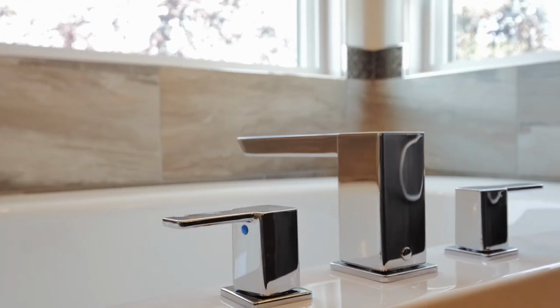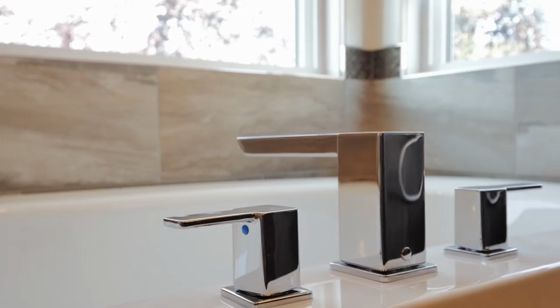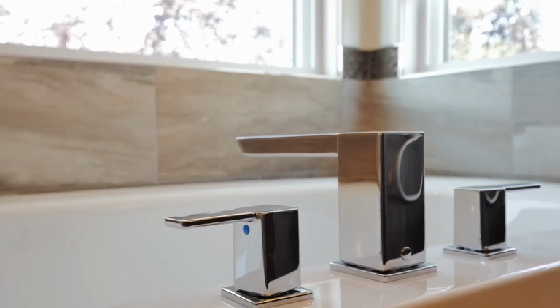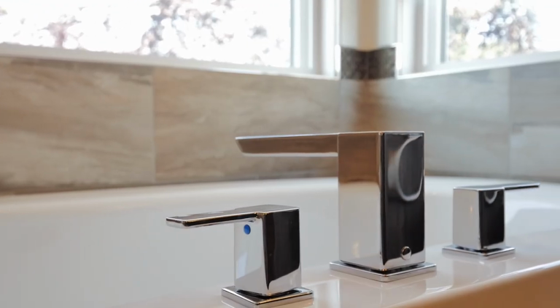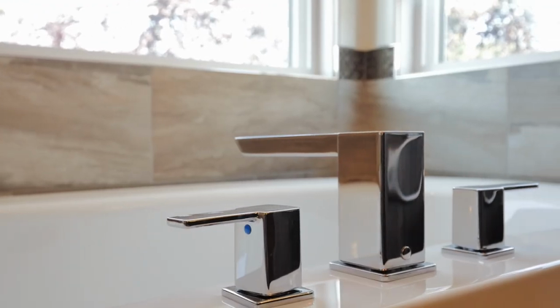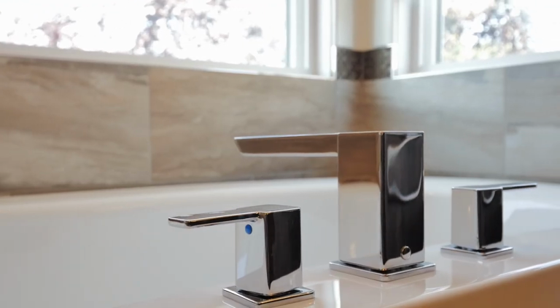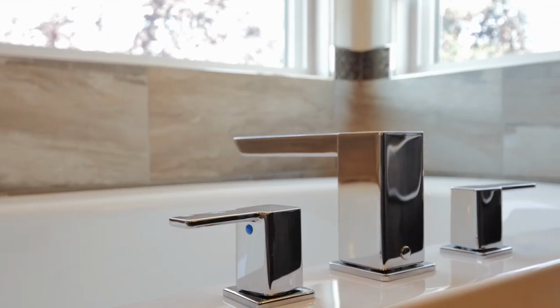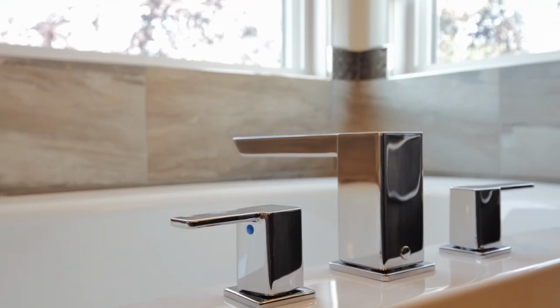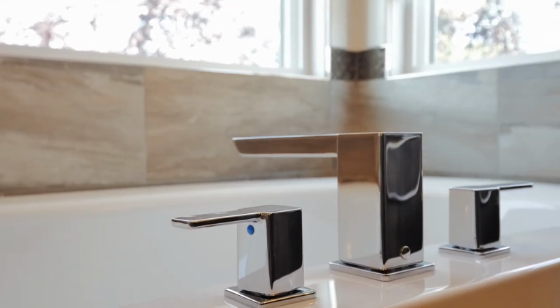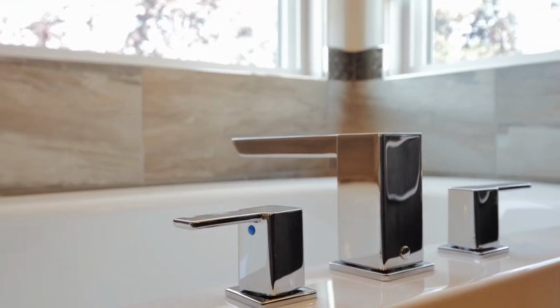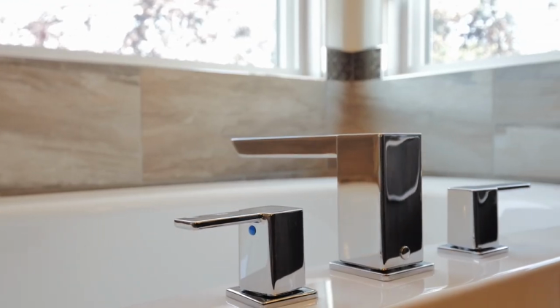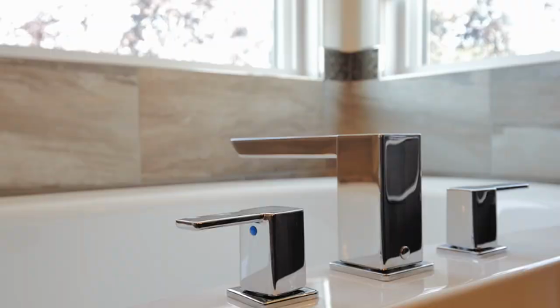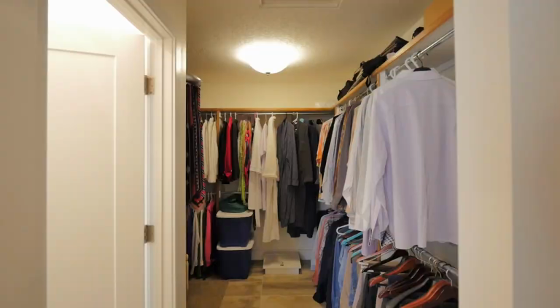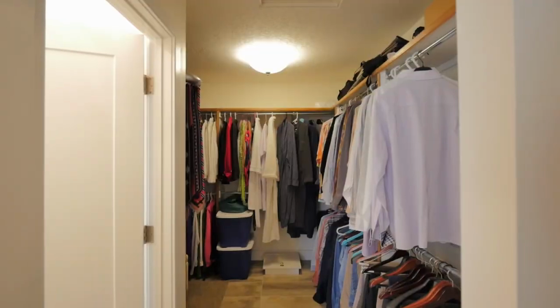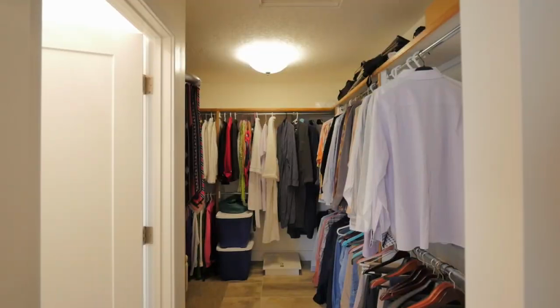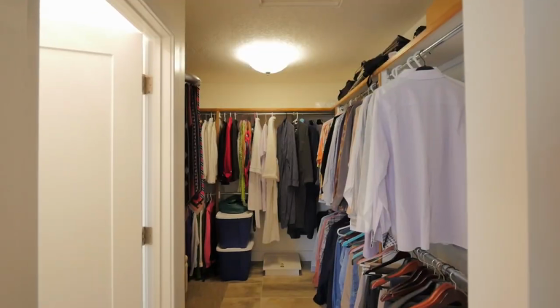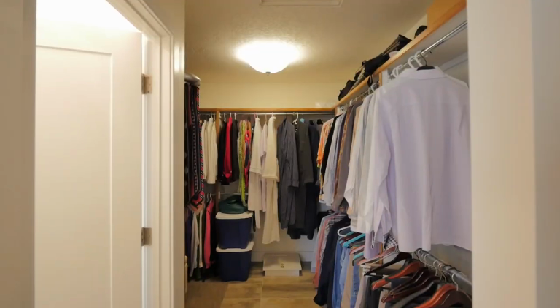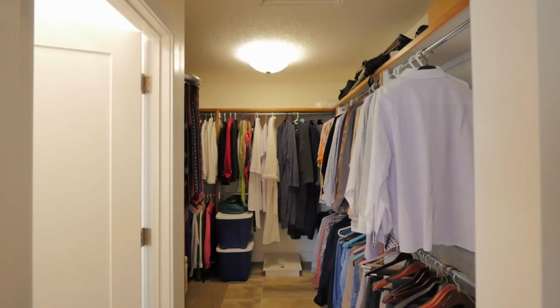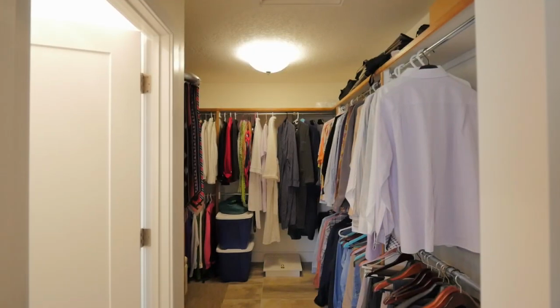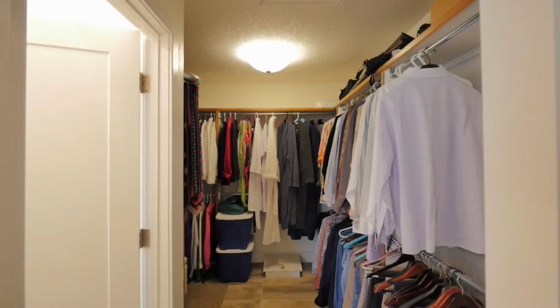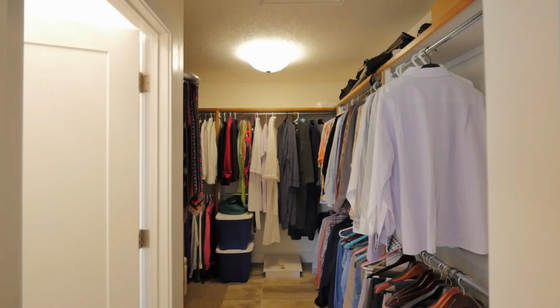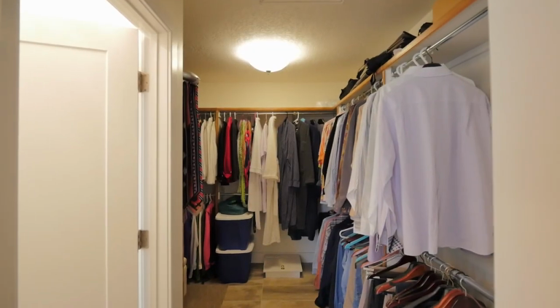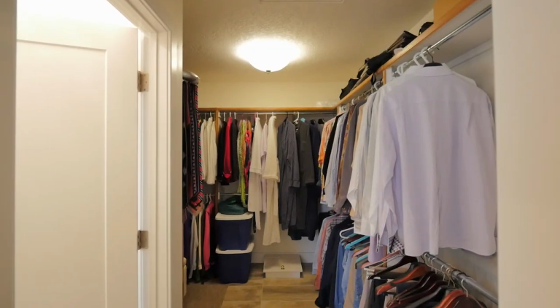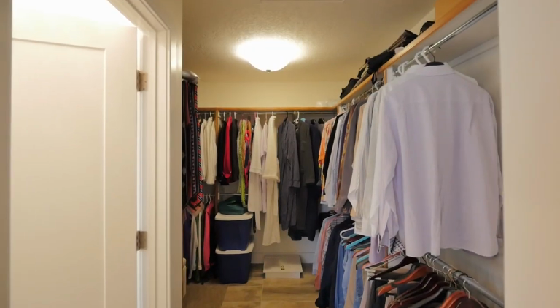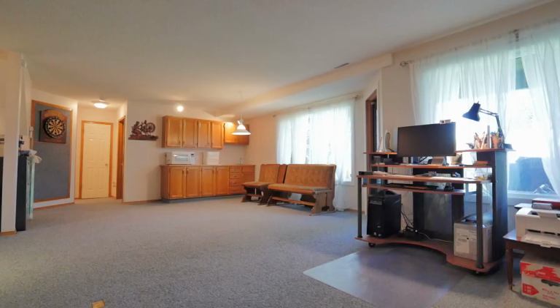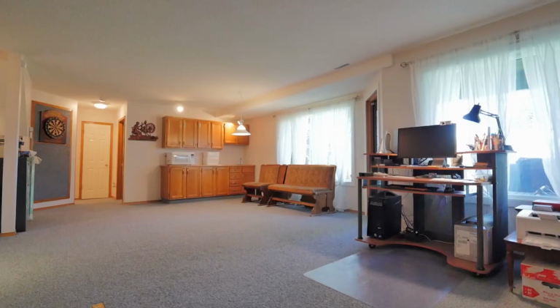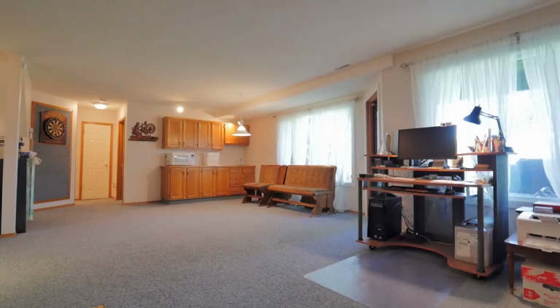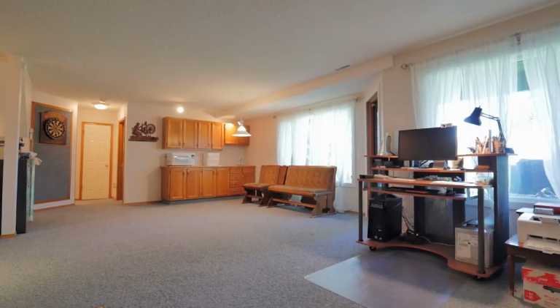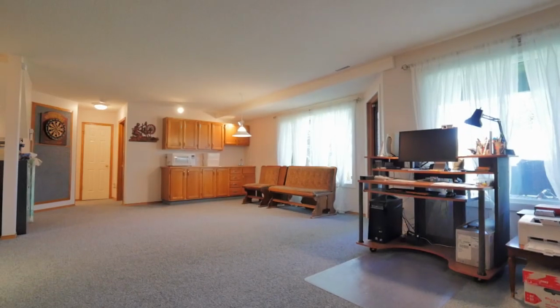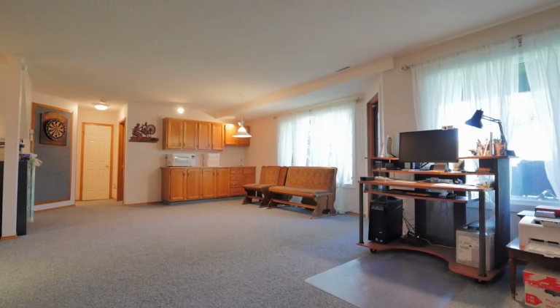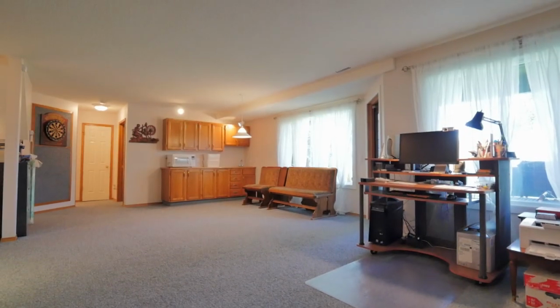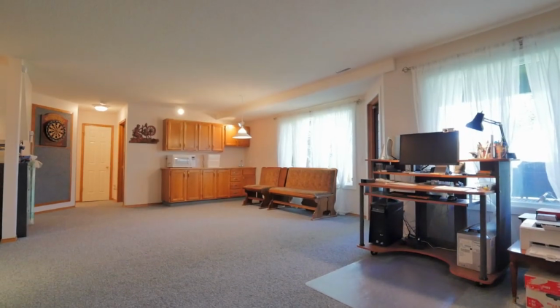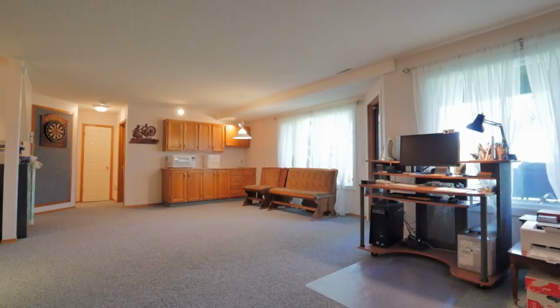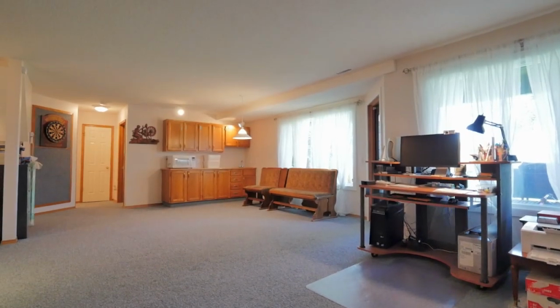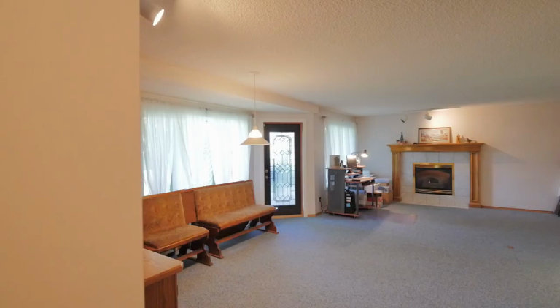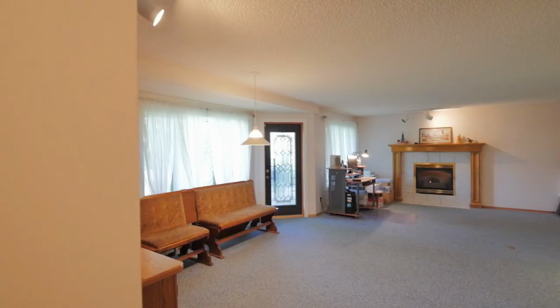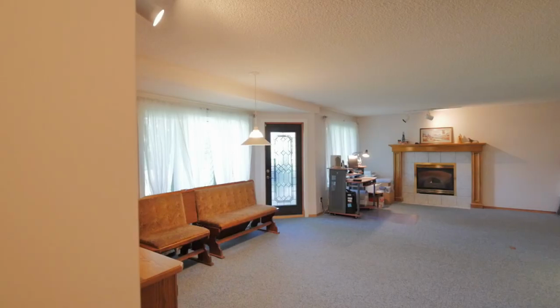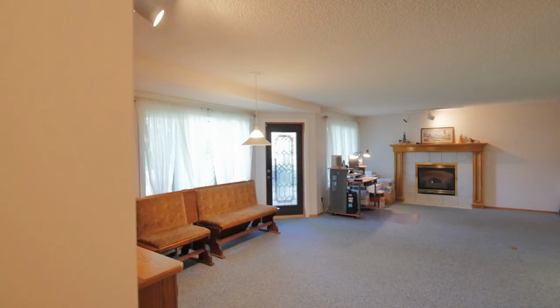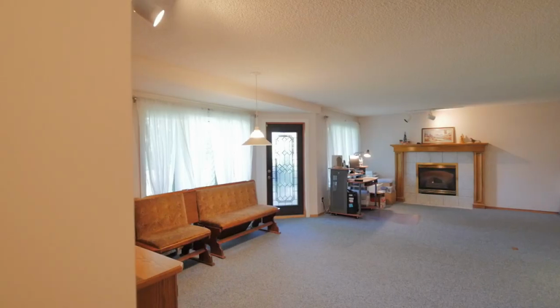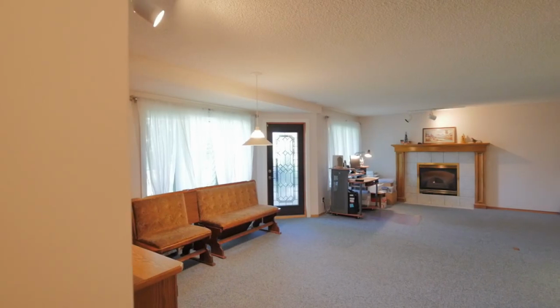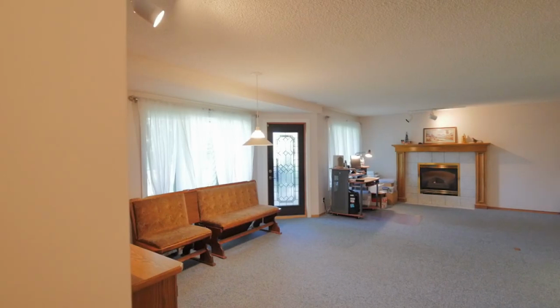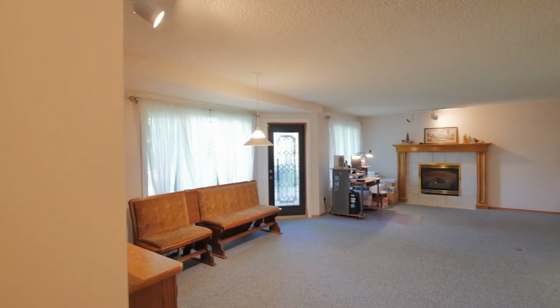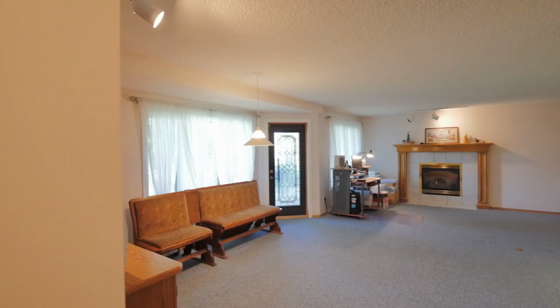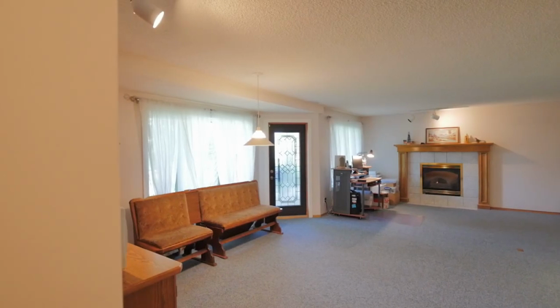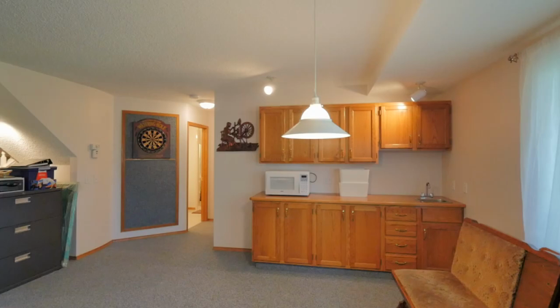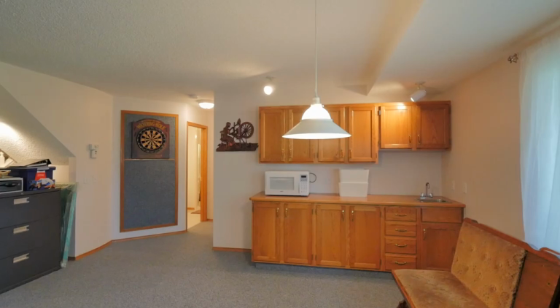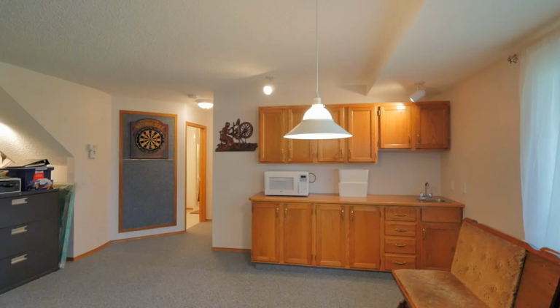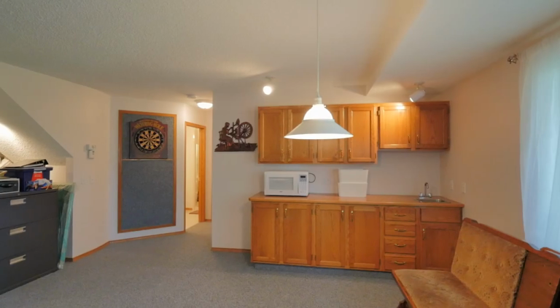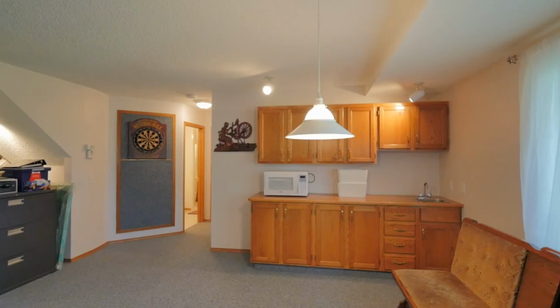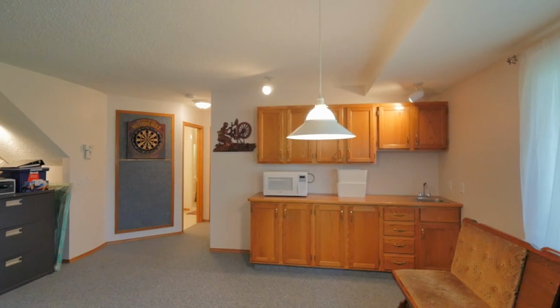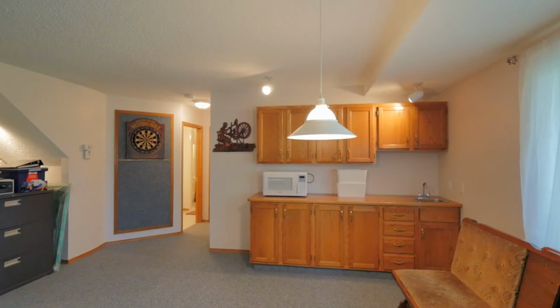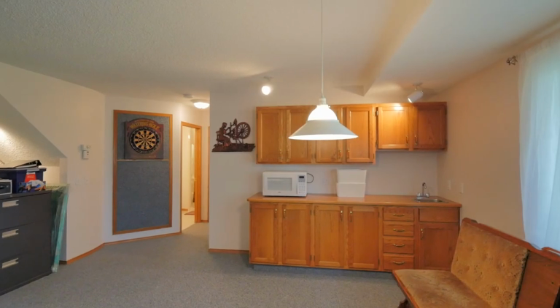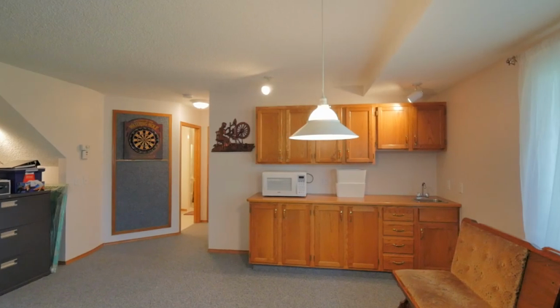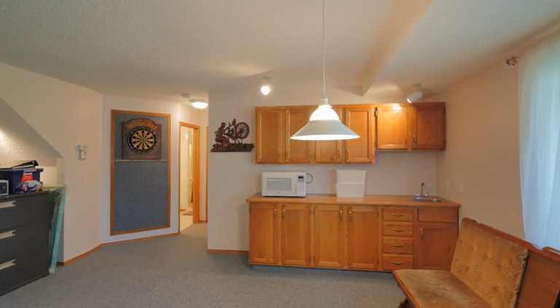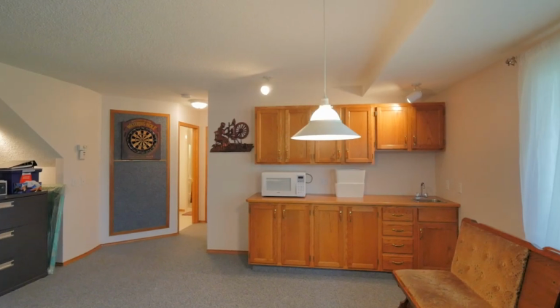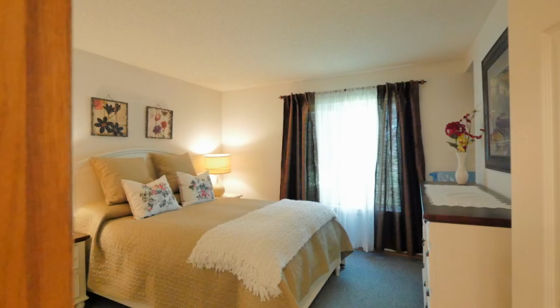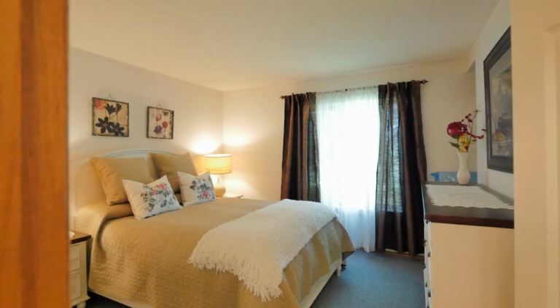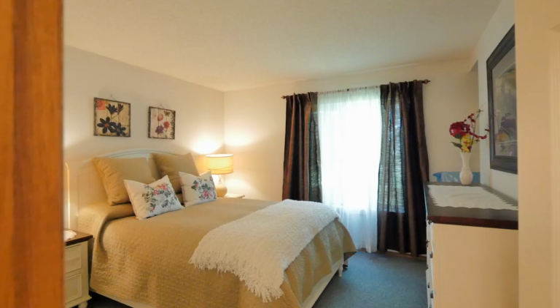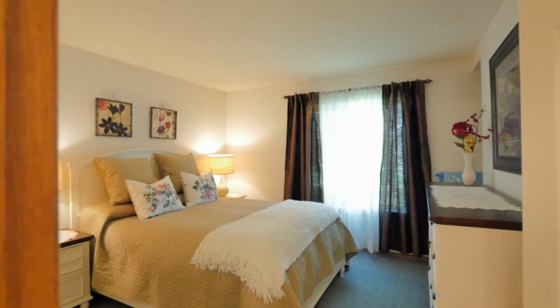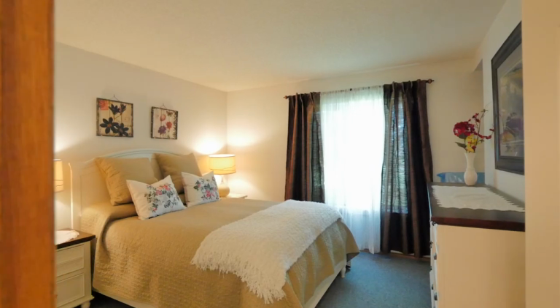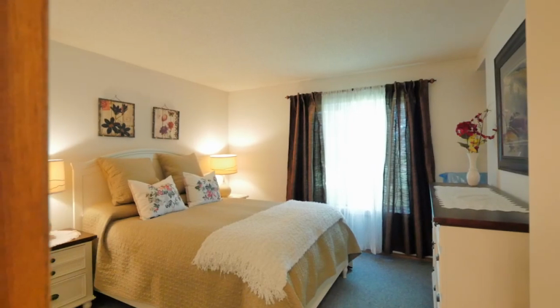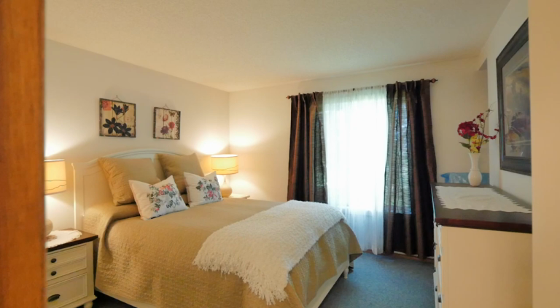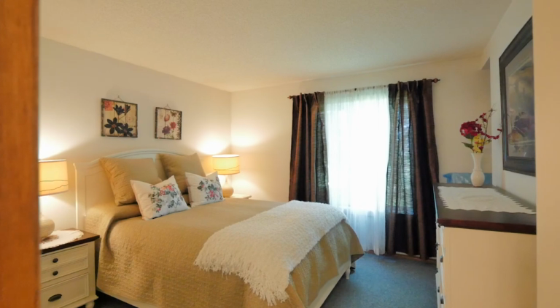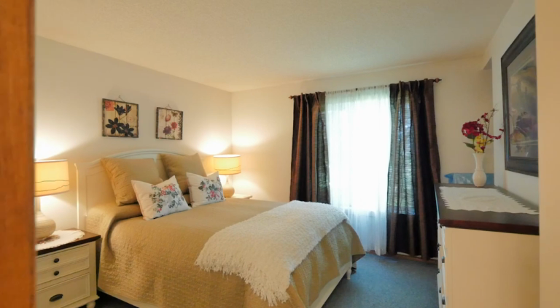The fully developed walk-out basement offers room for family games and guests, complete with a kitchenette and full bath.